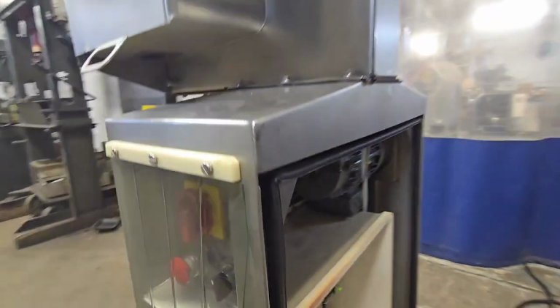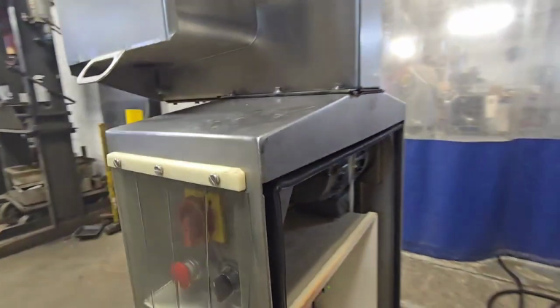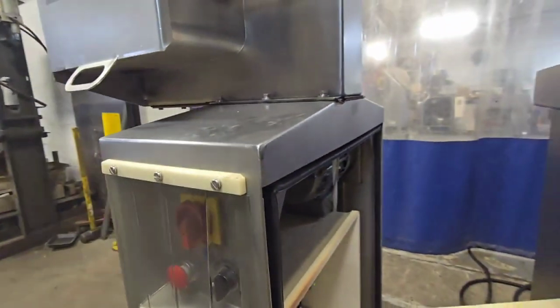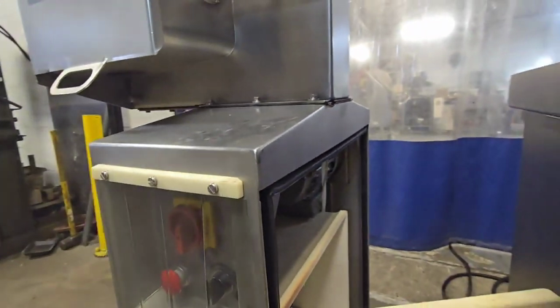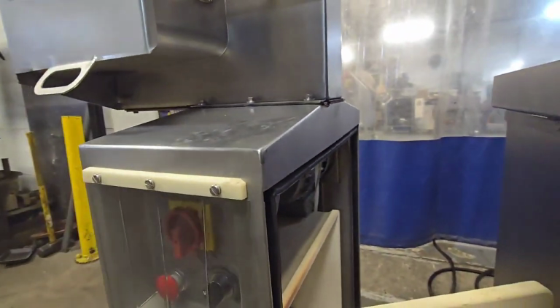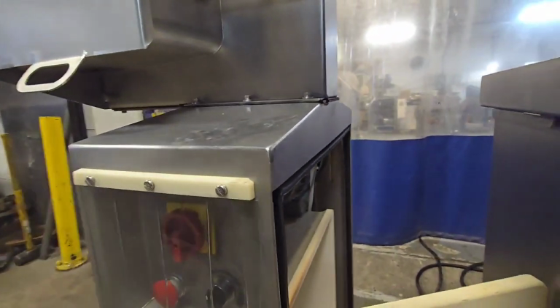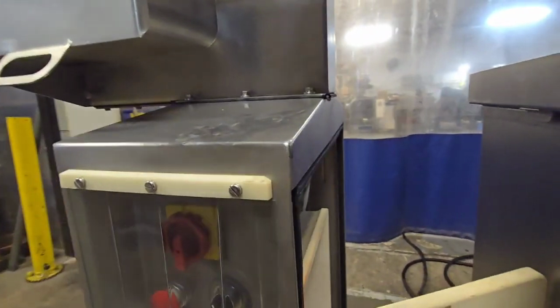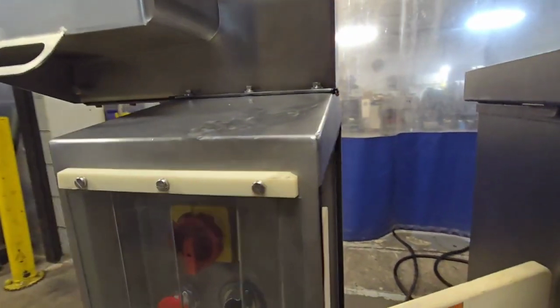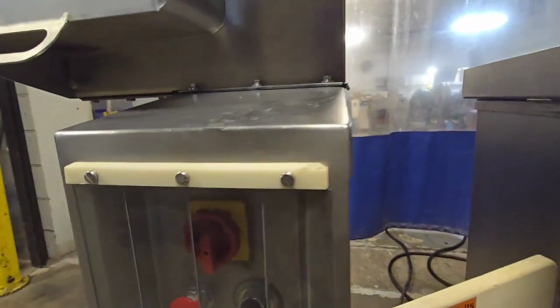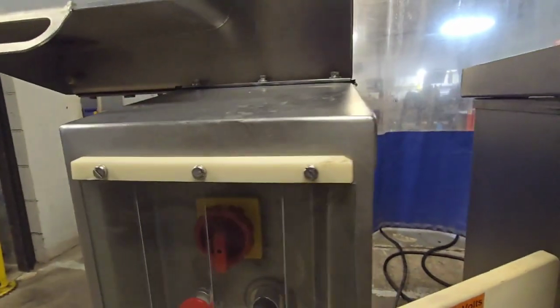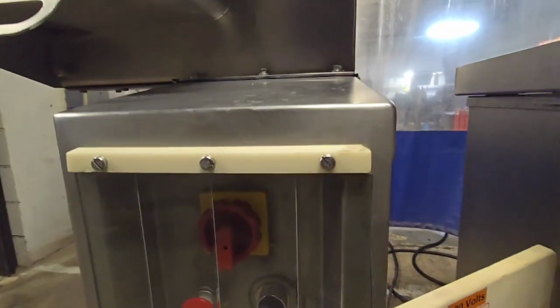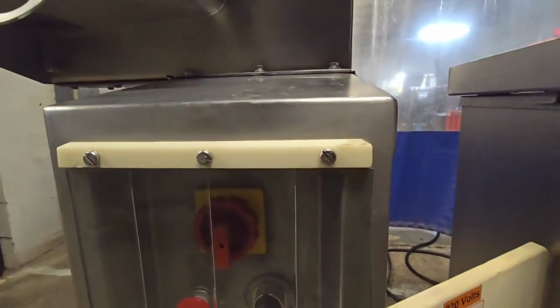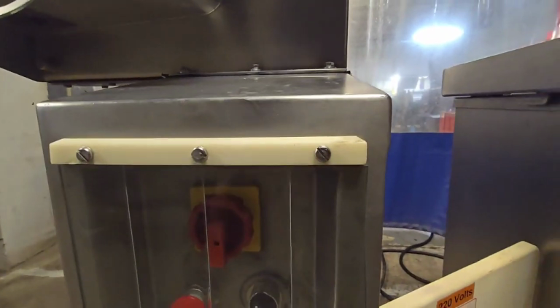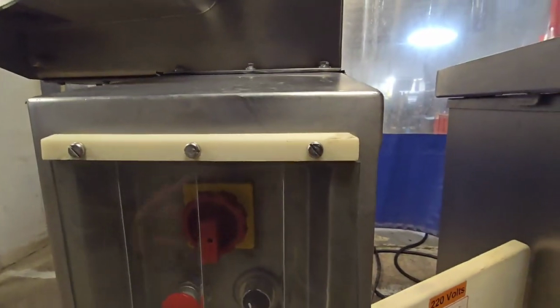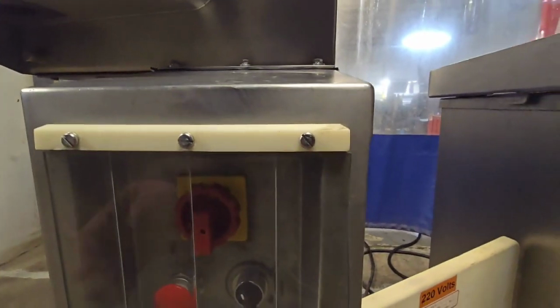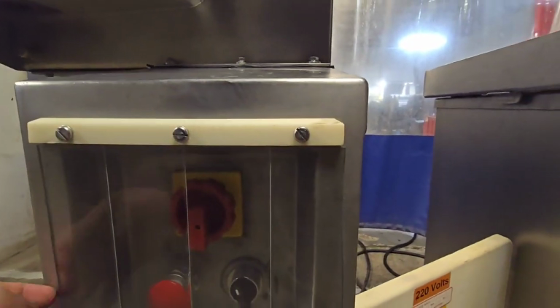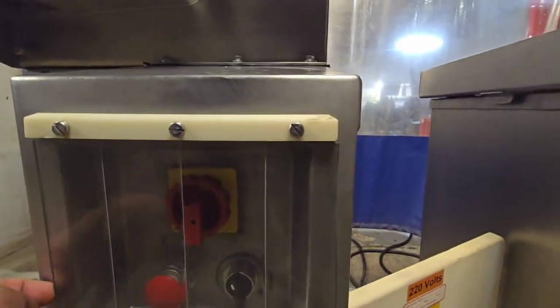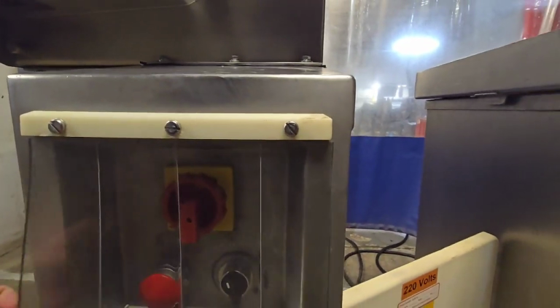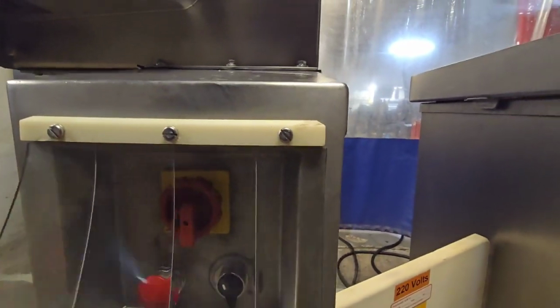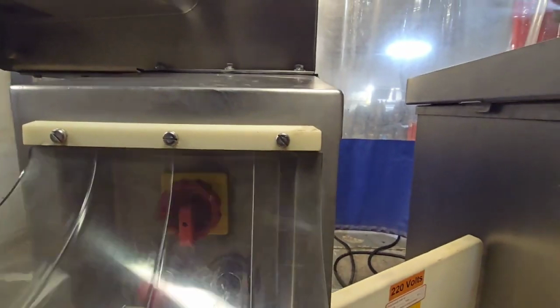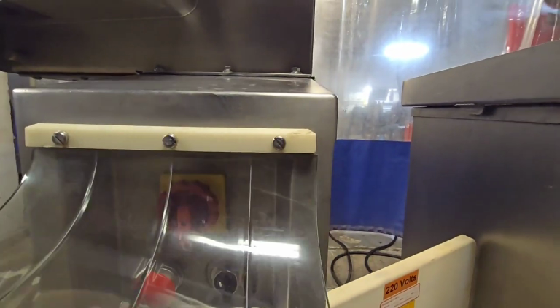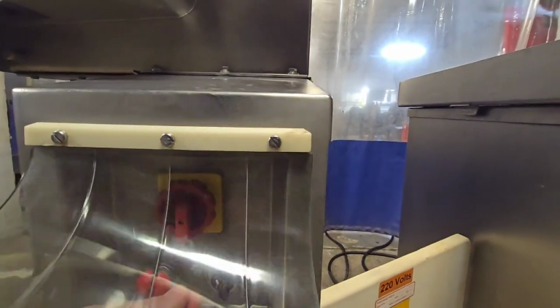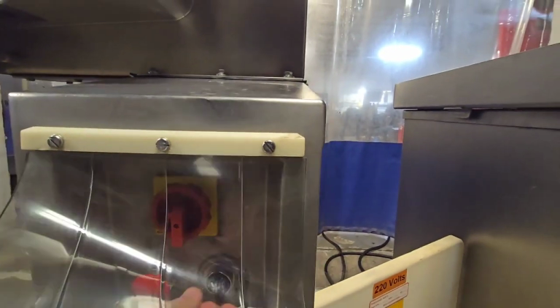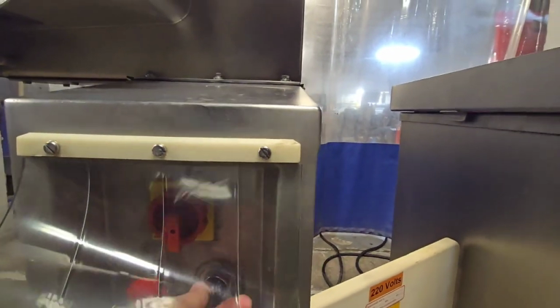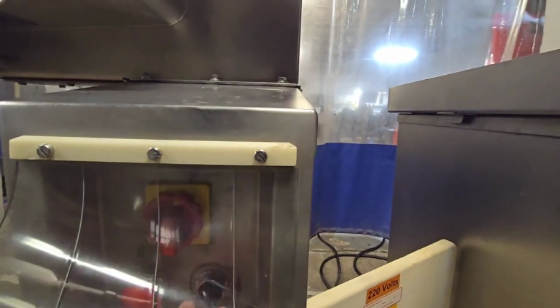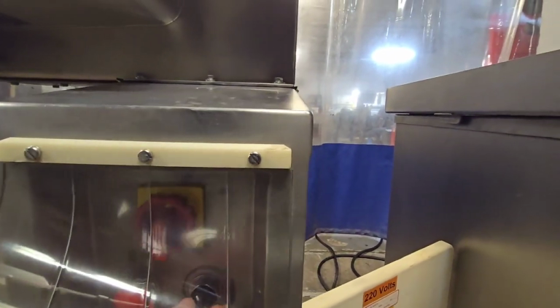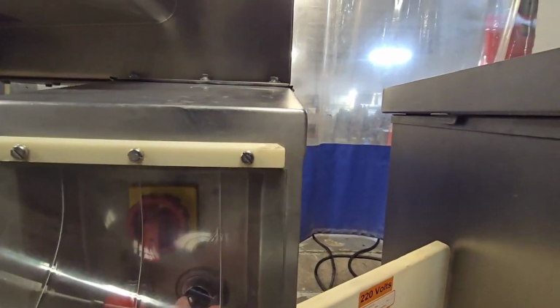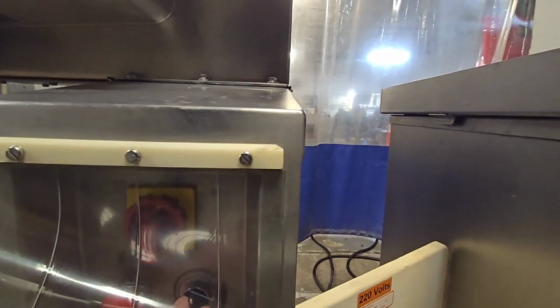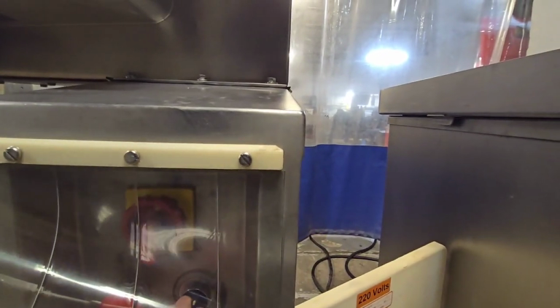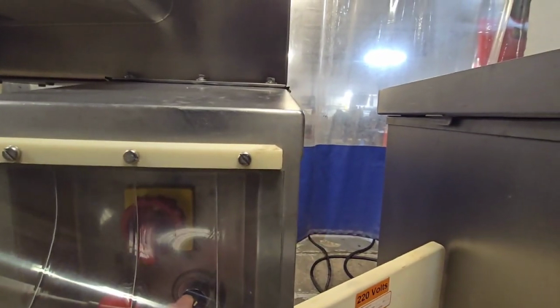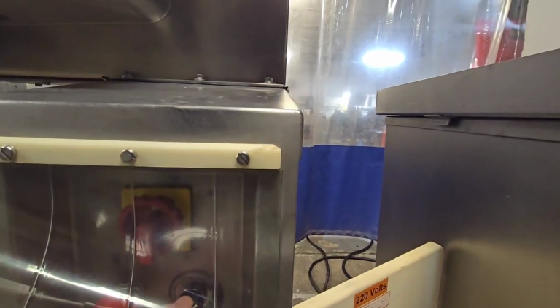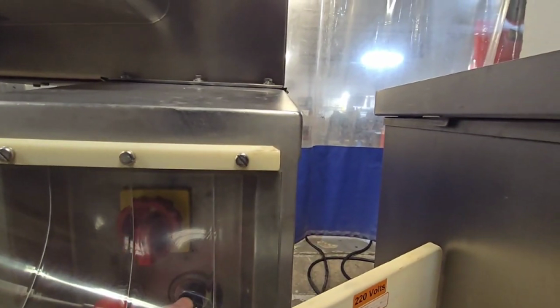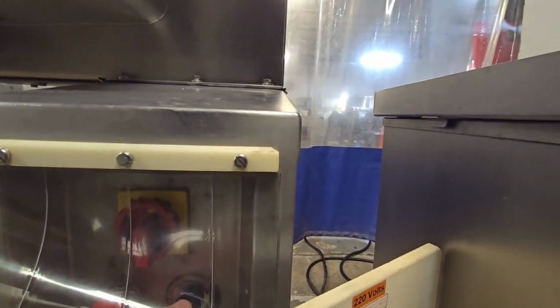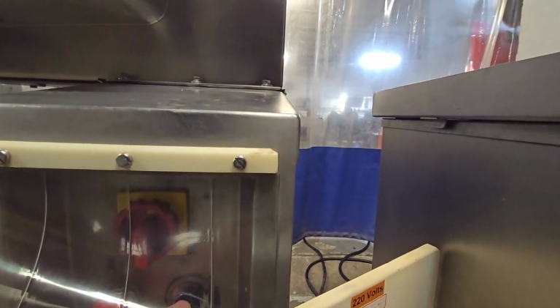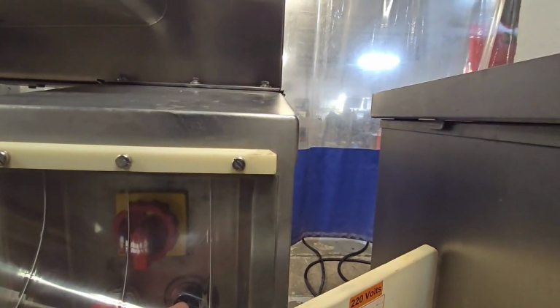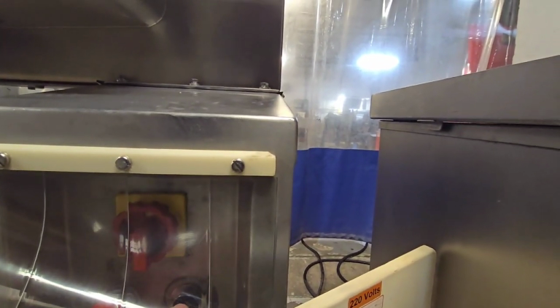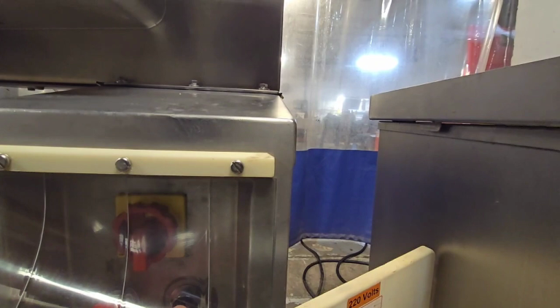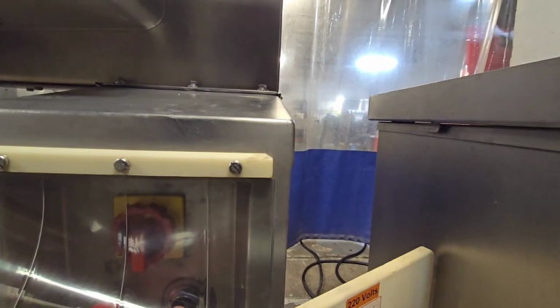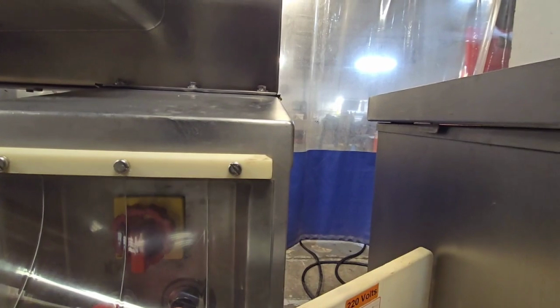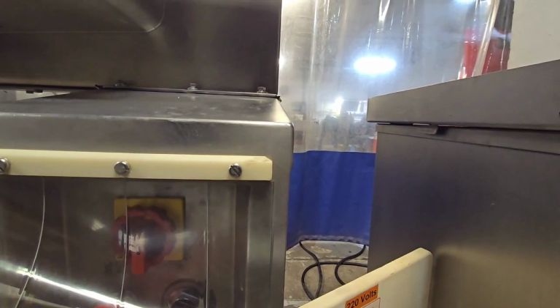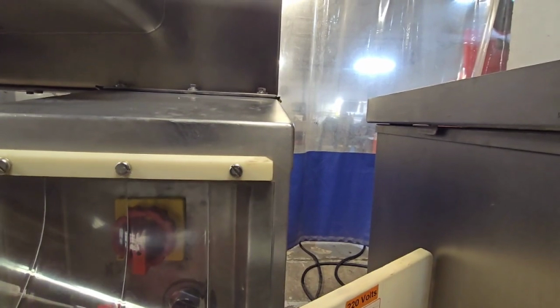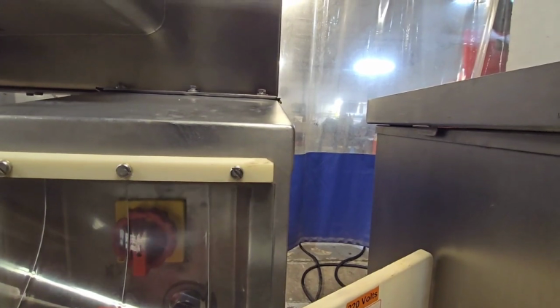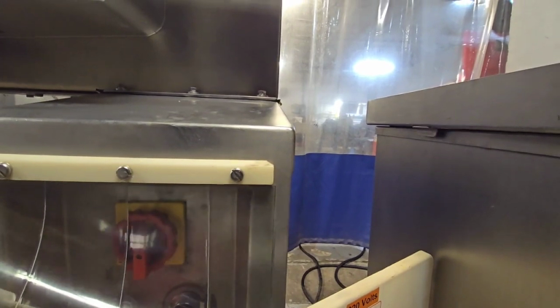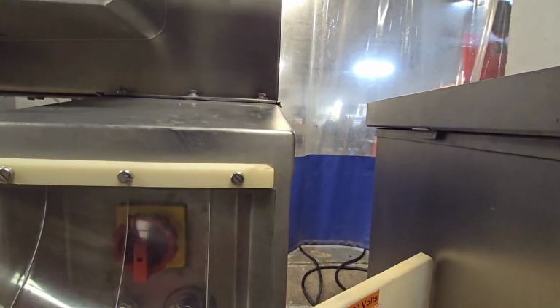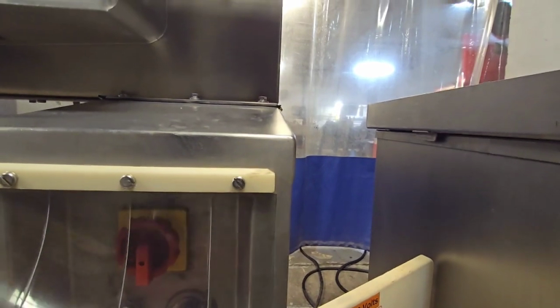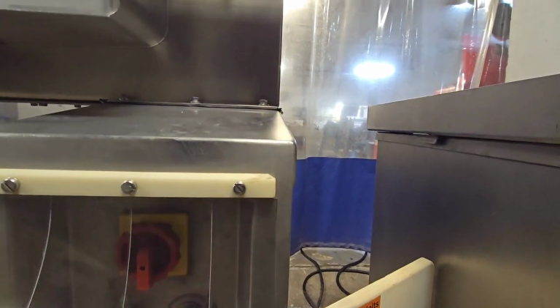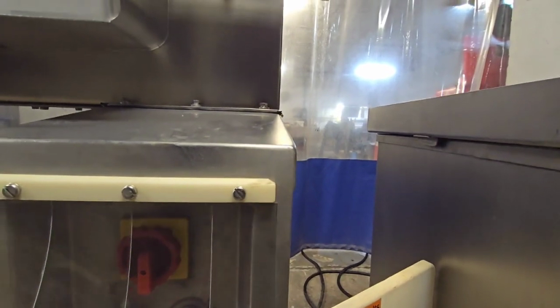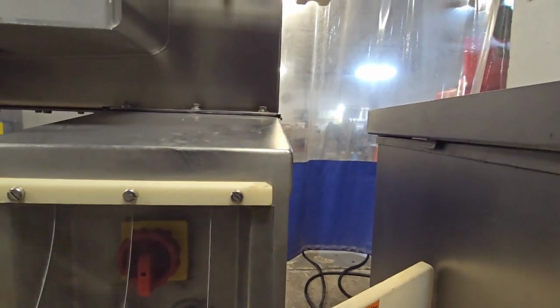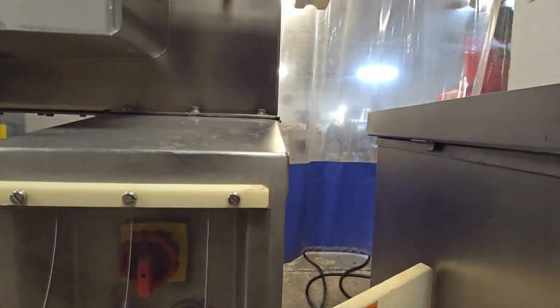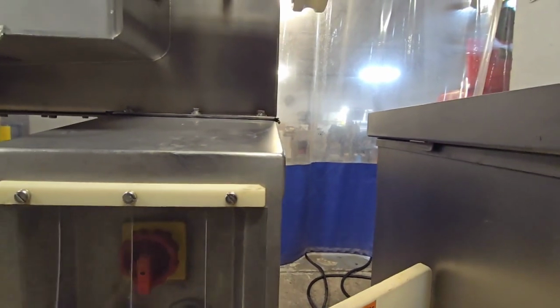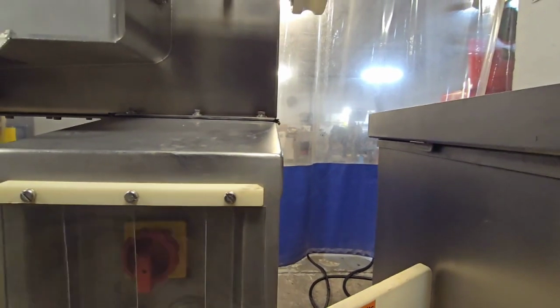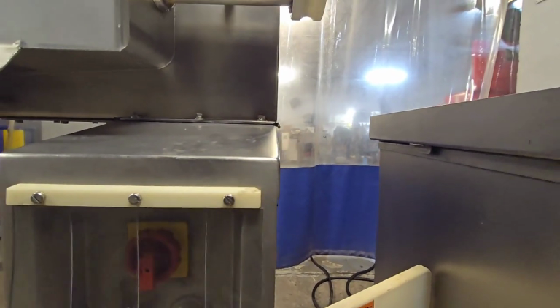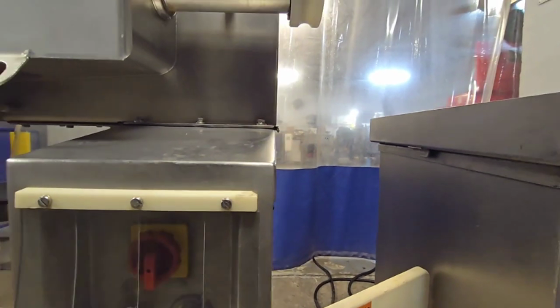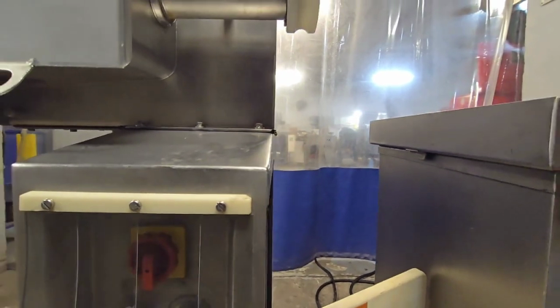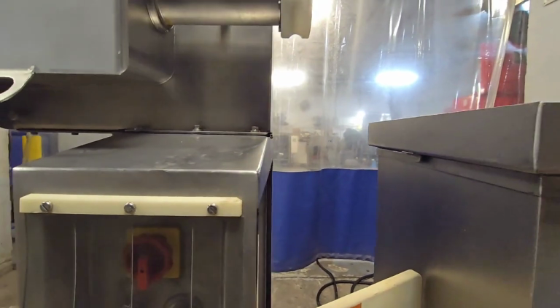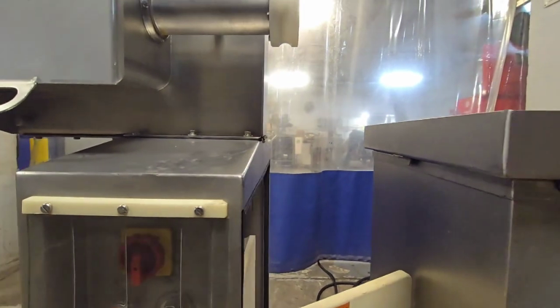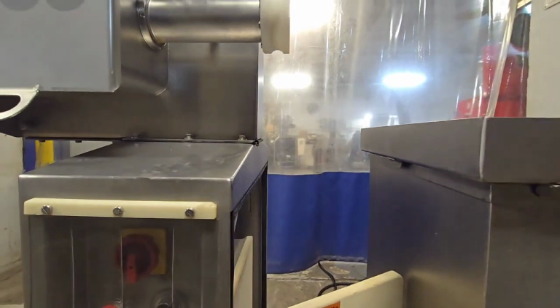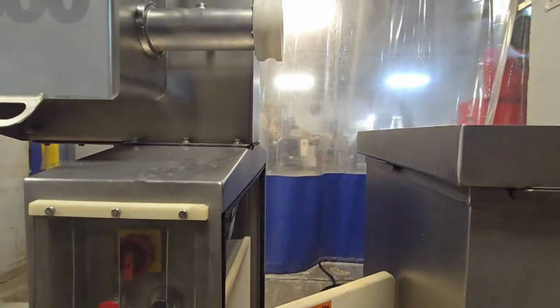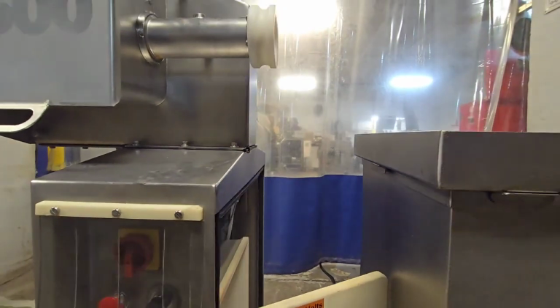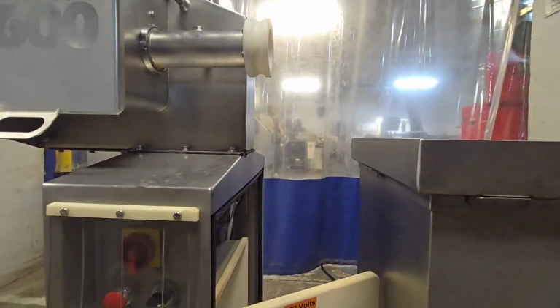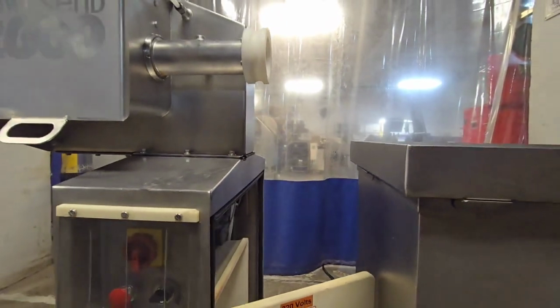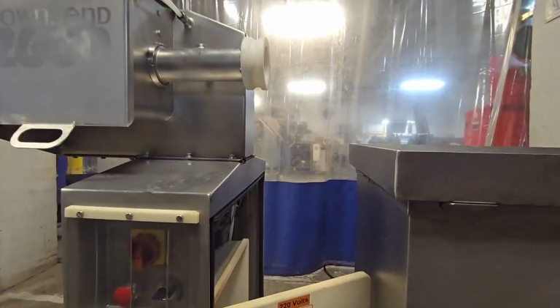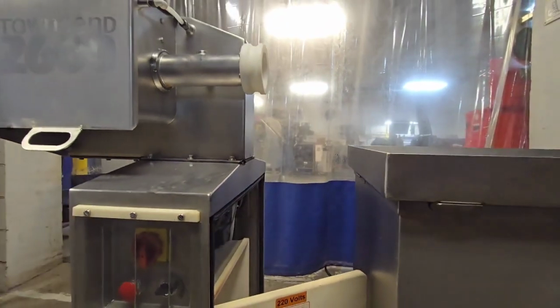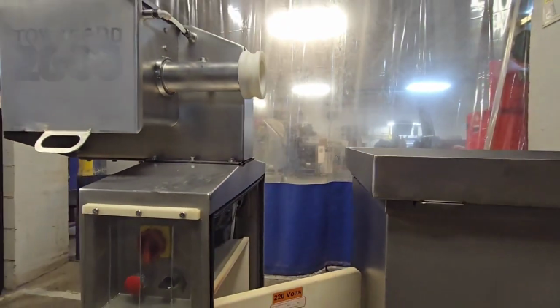The unit is also variable speed, so we can turn up and down the speed of the peeler head.